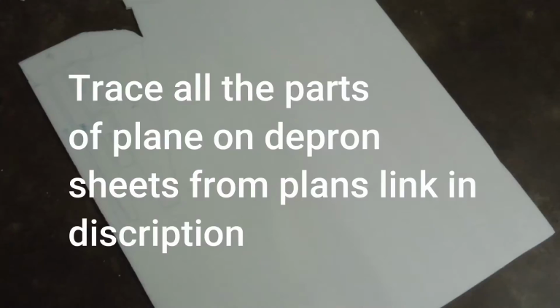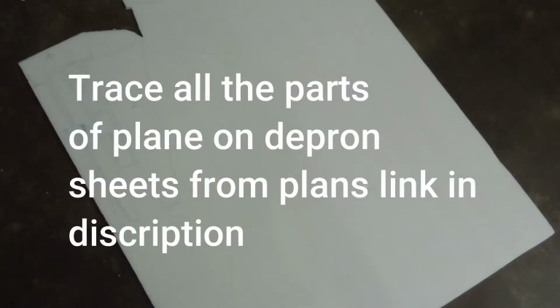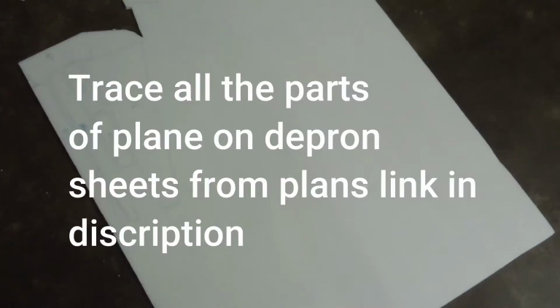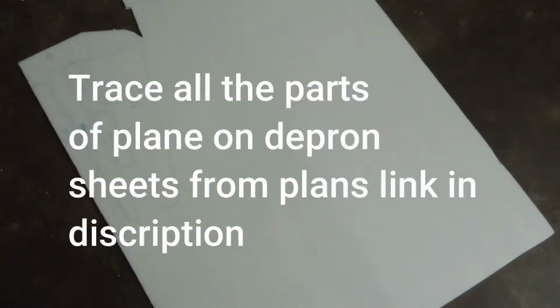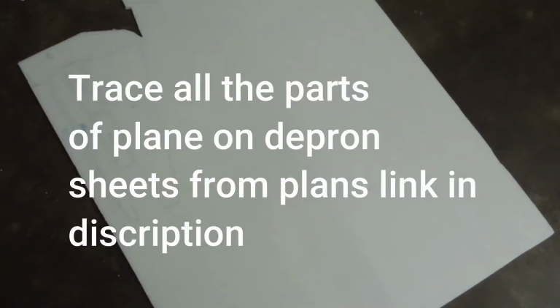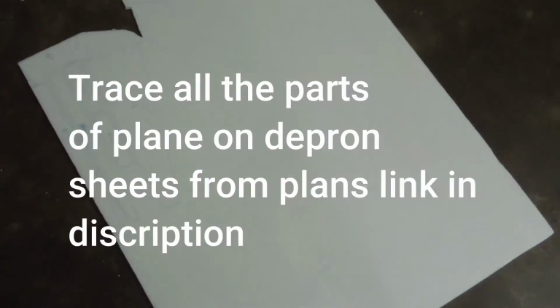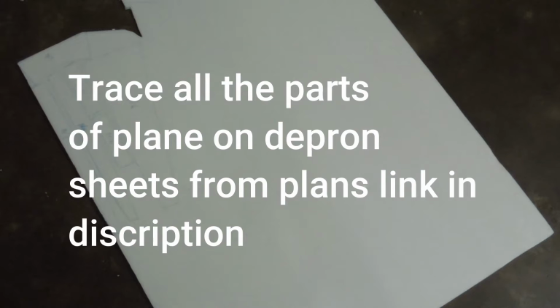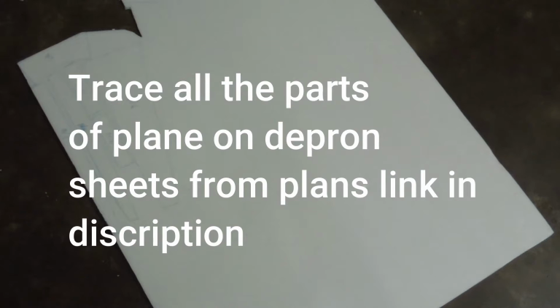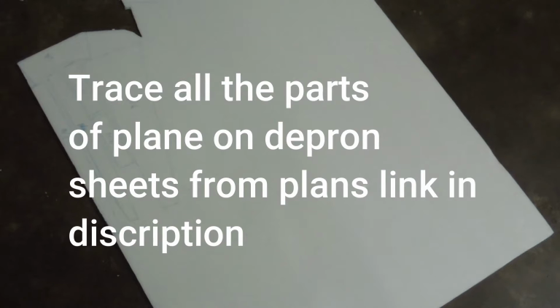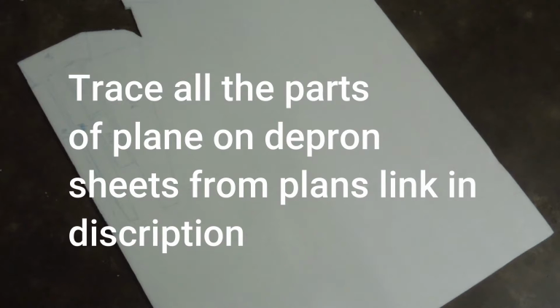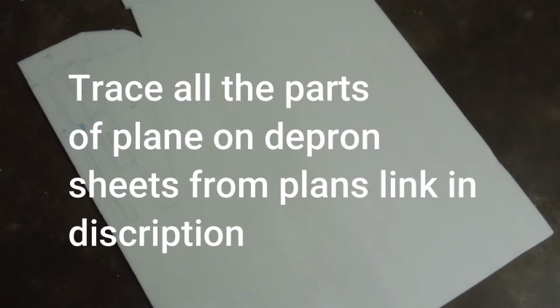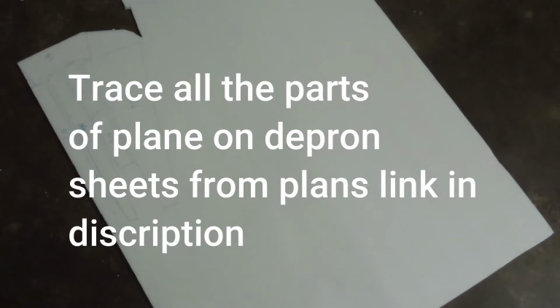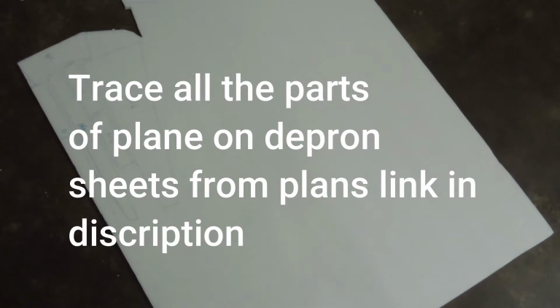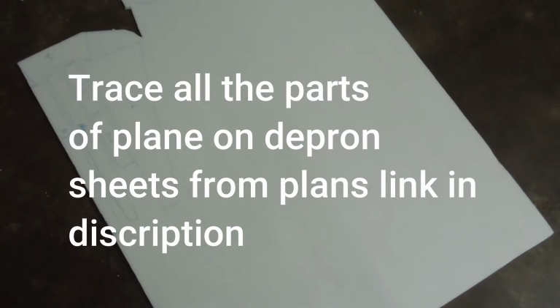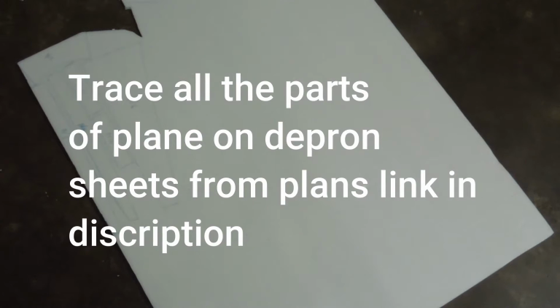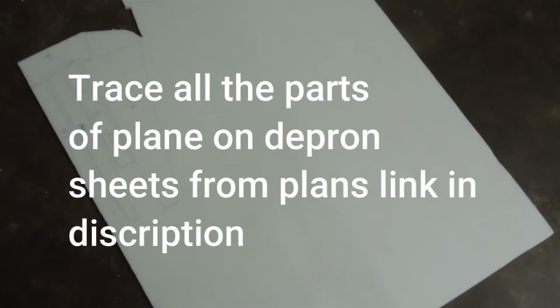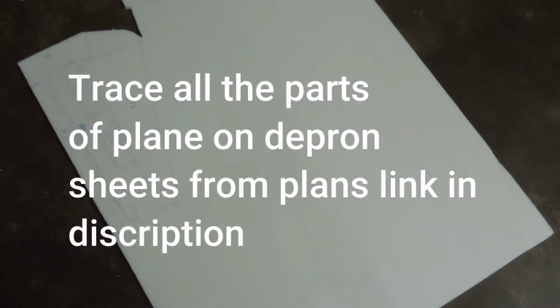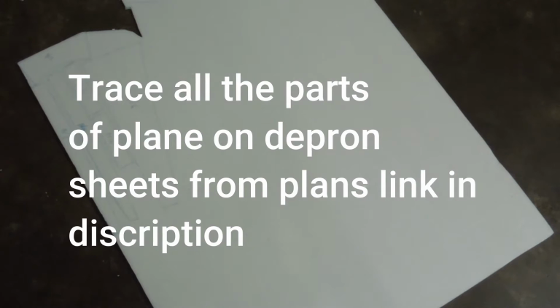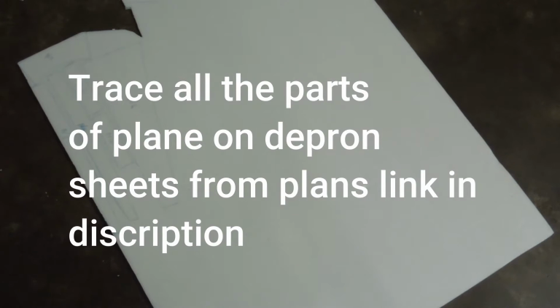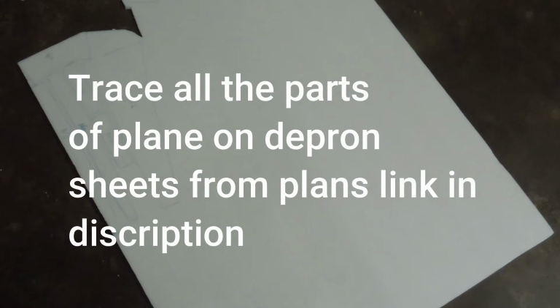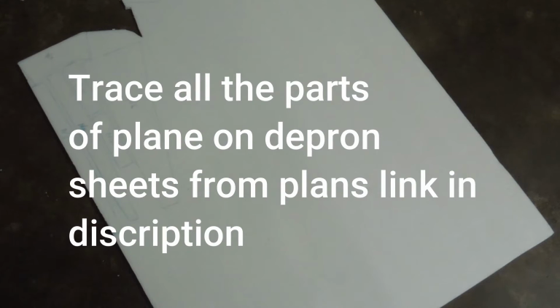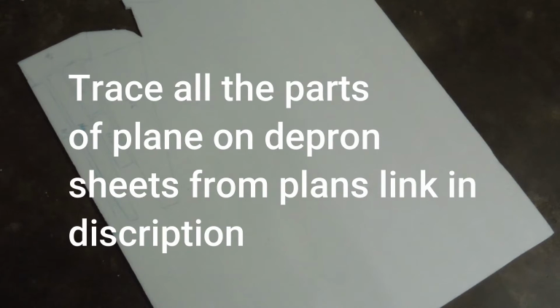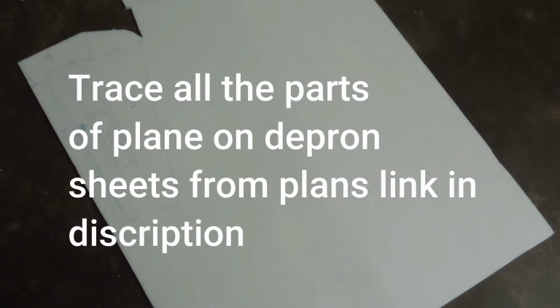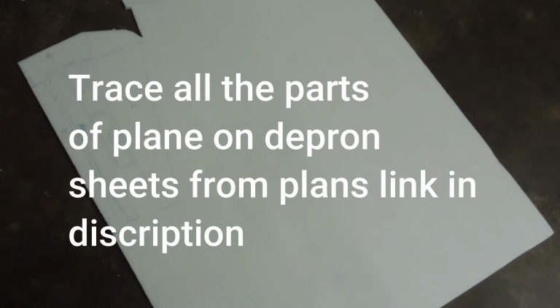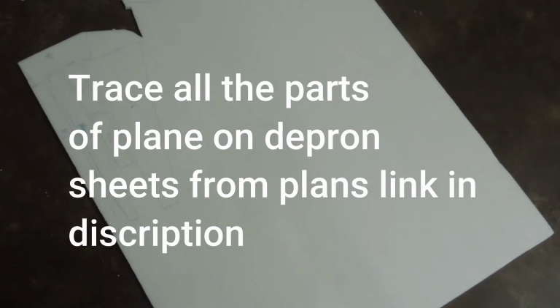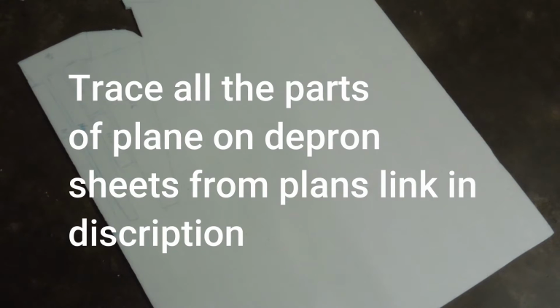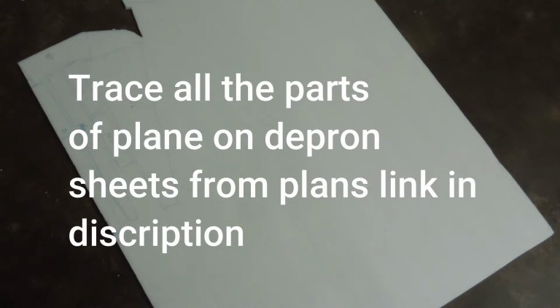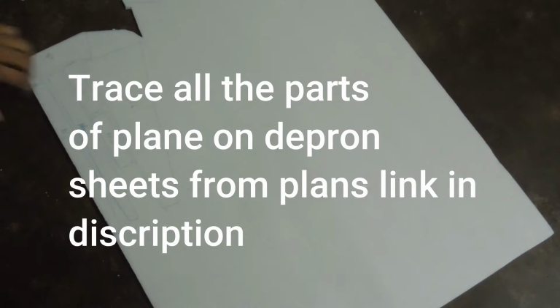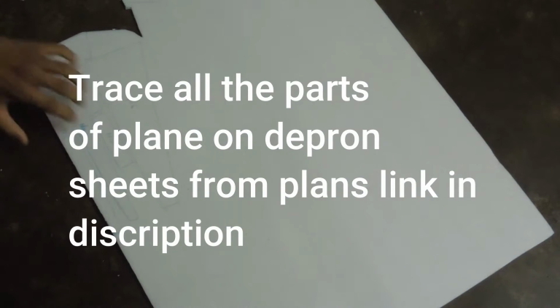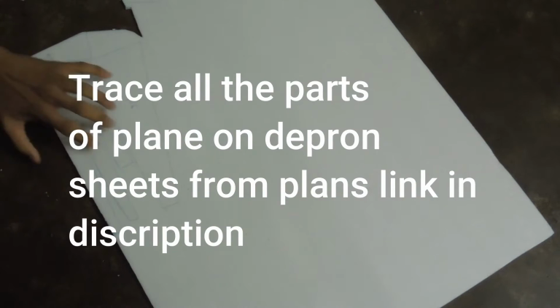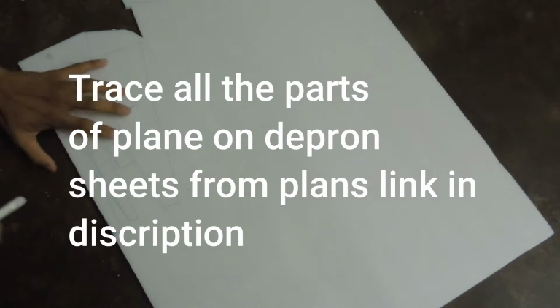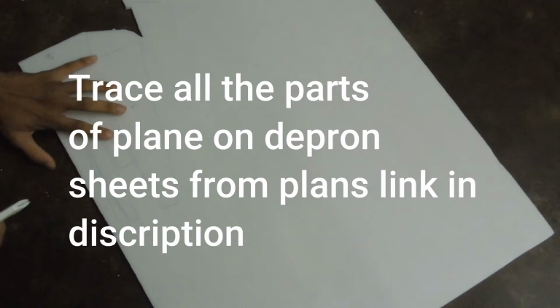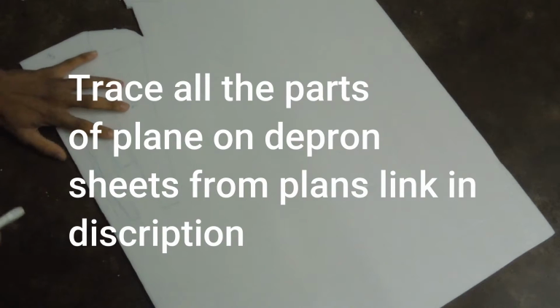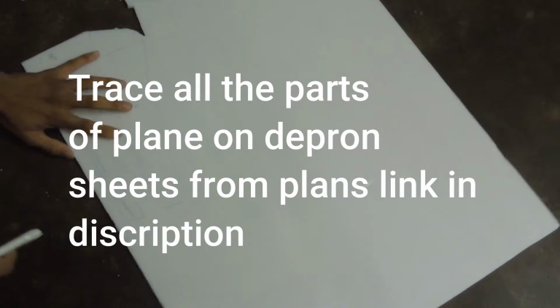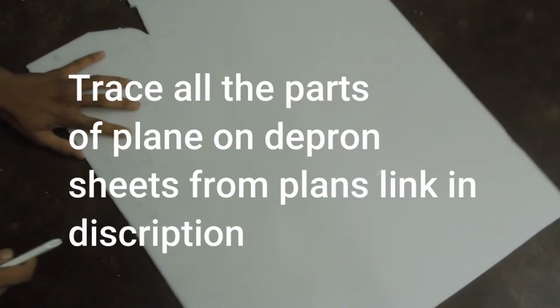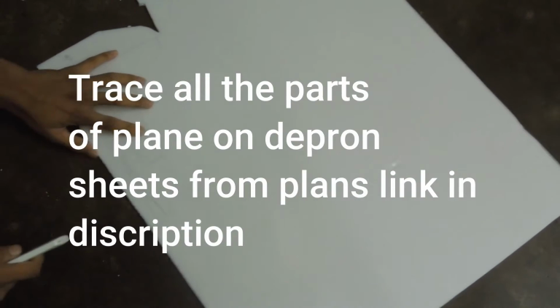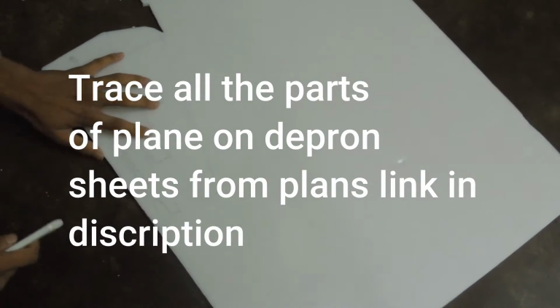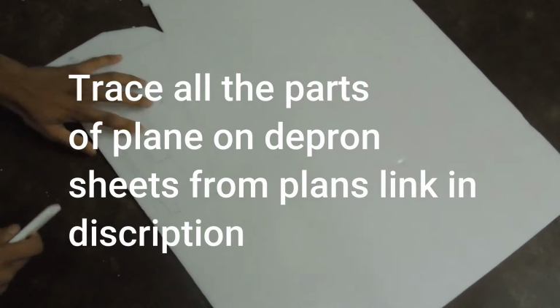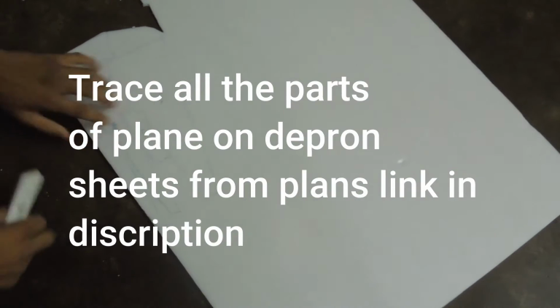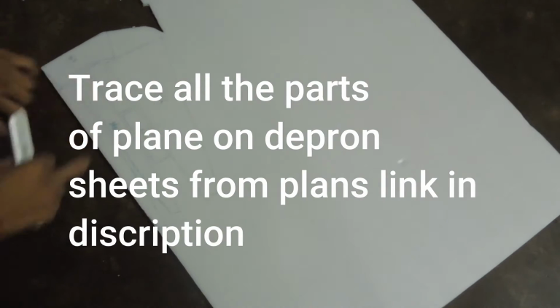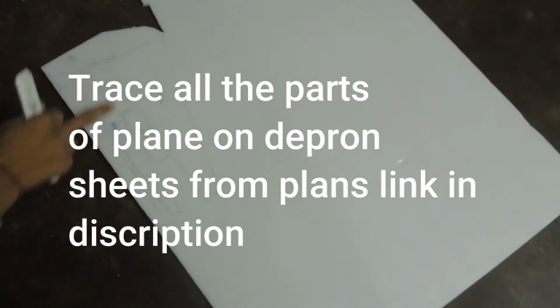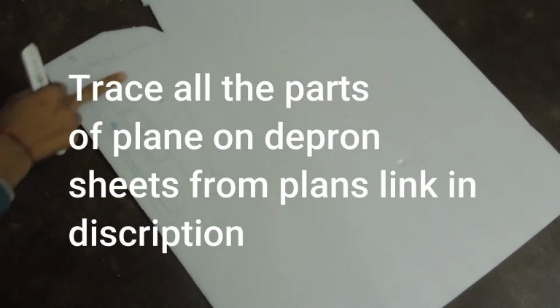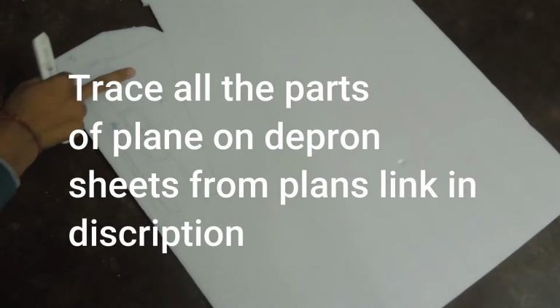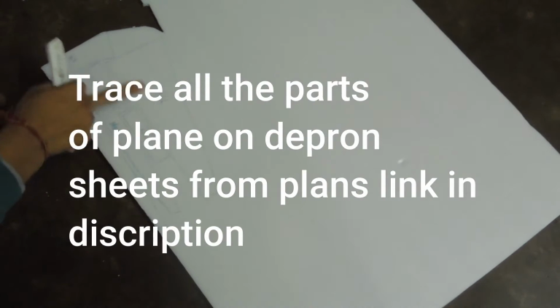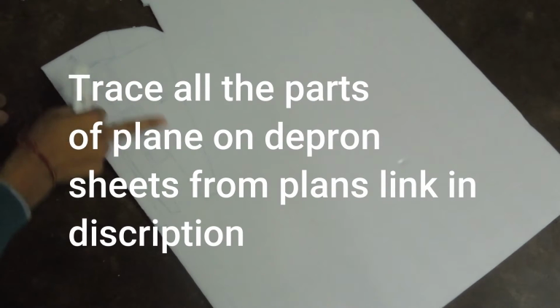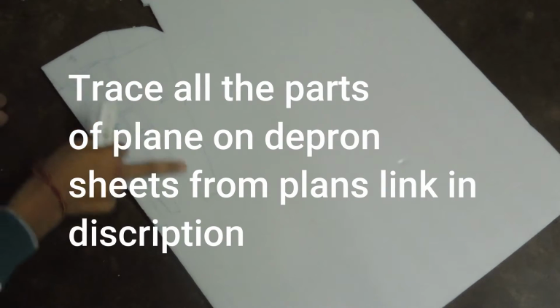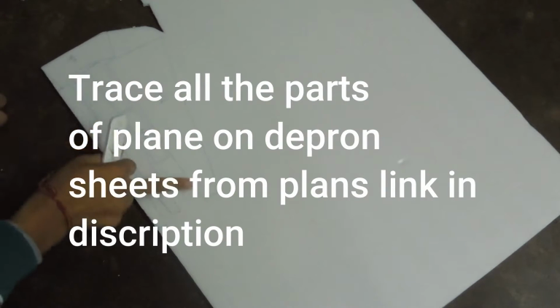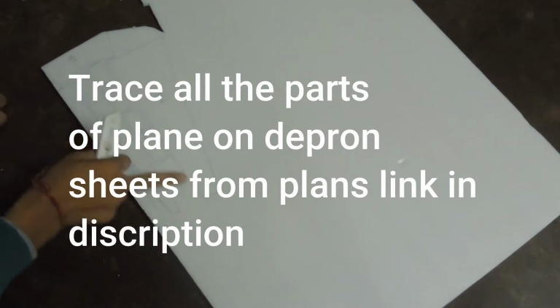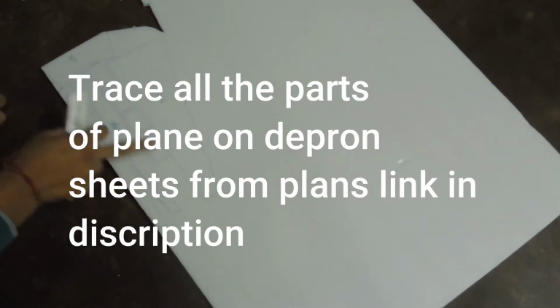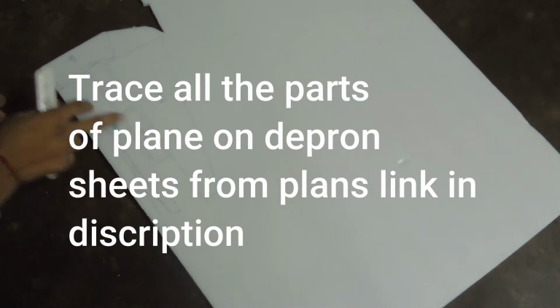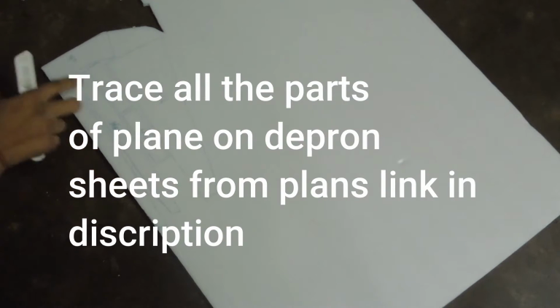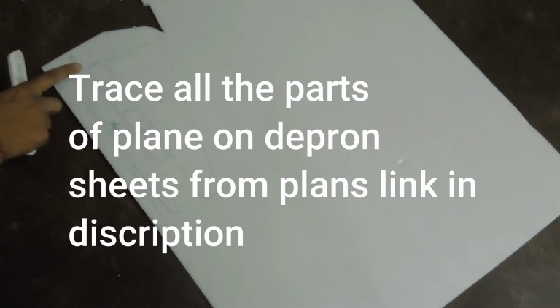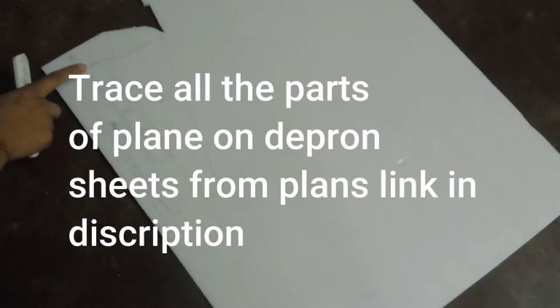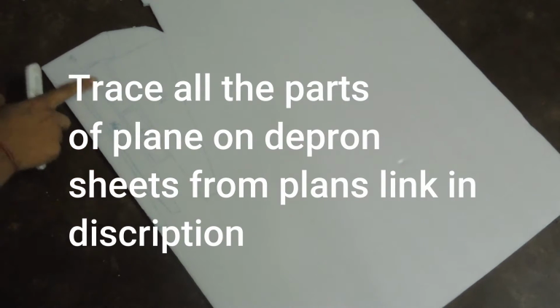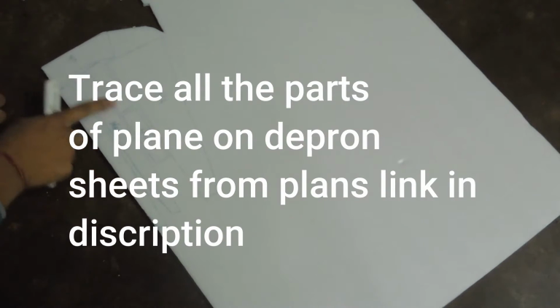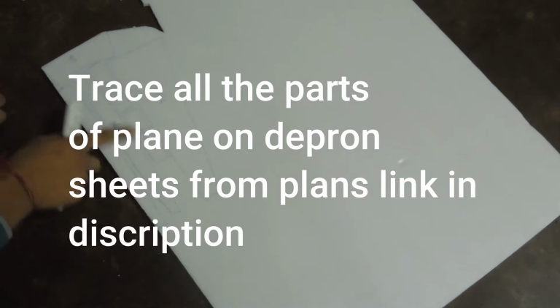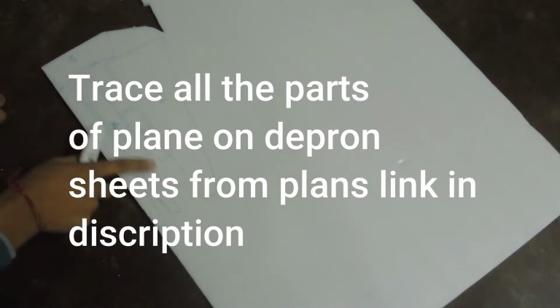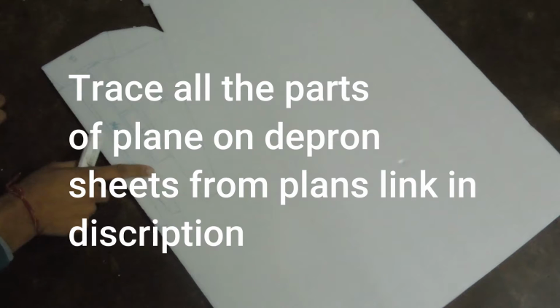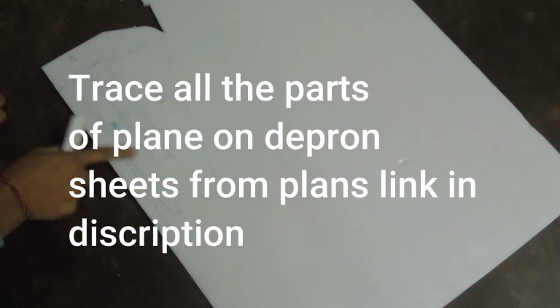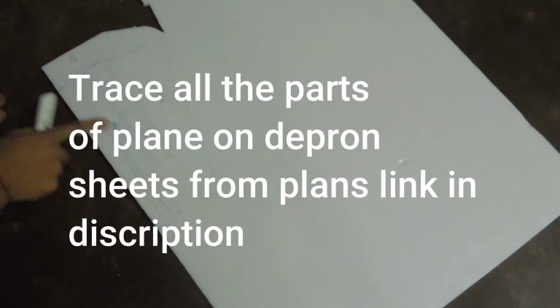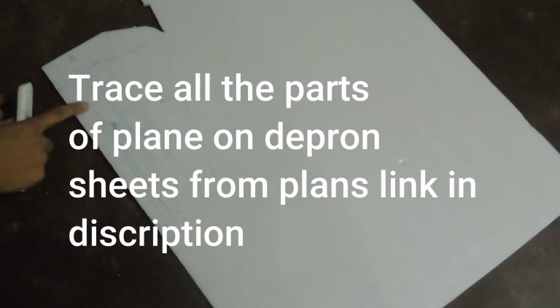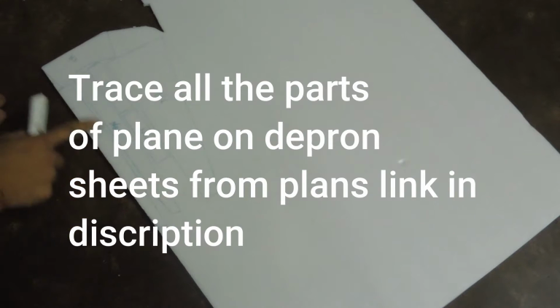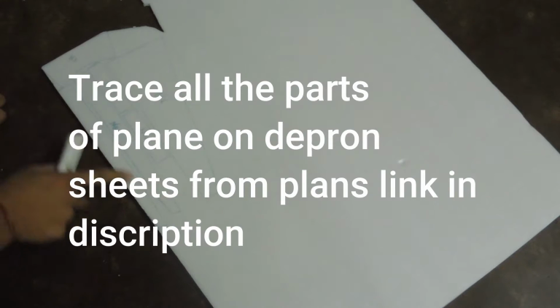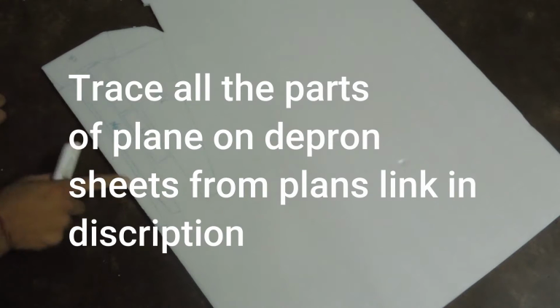Trace all the parts of the plane on the plan sheets from plans, link in the description.